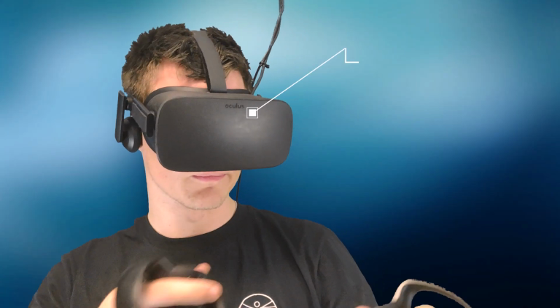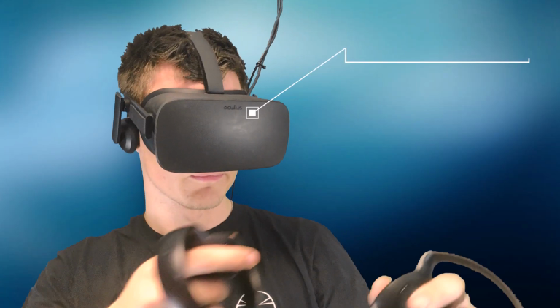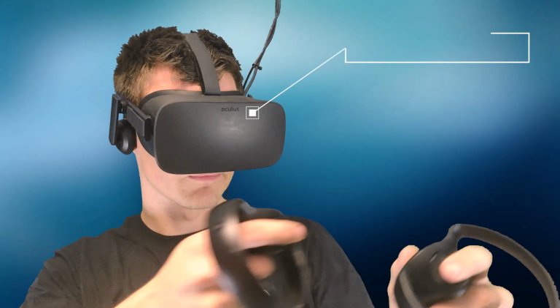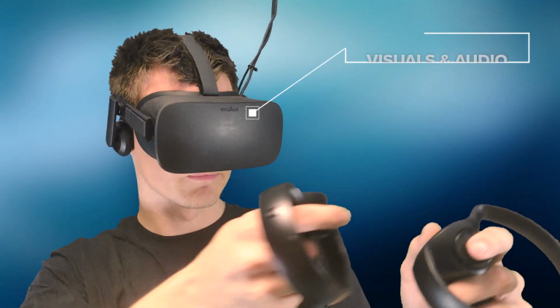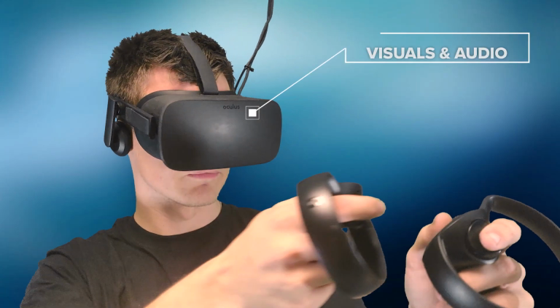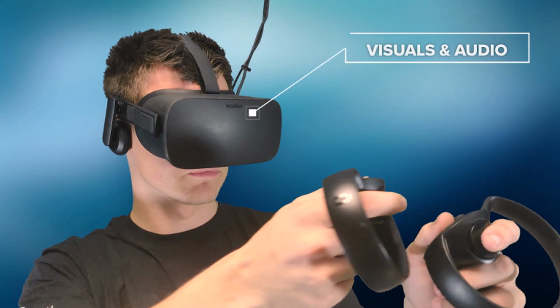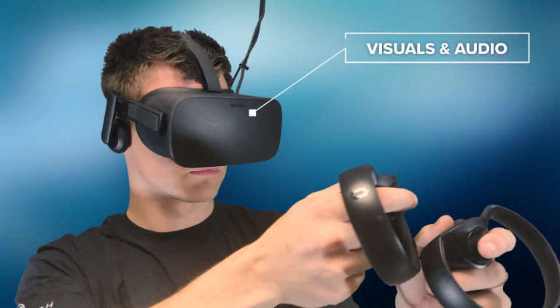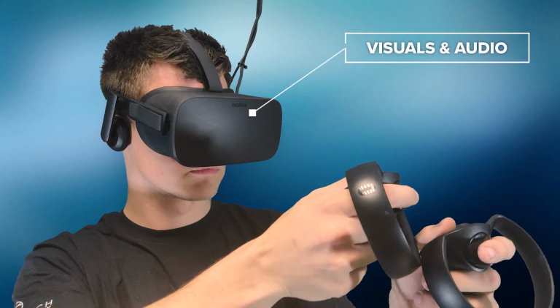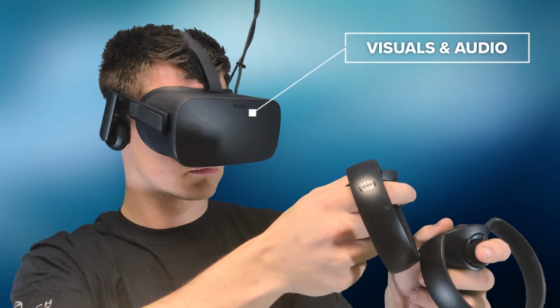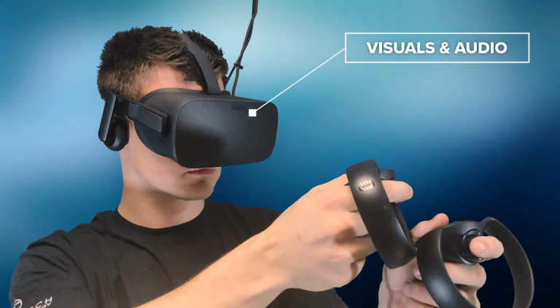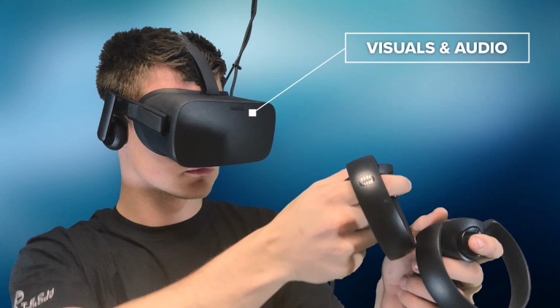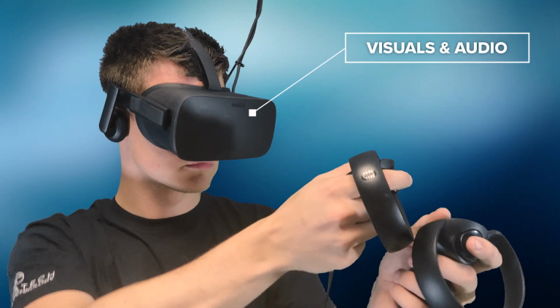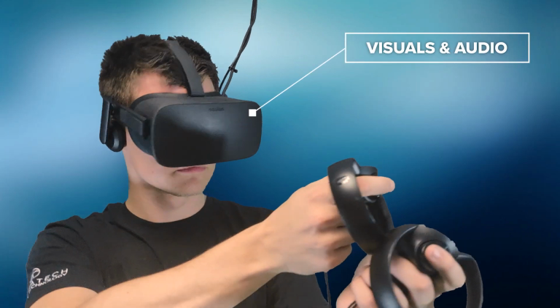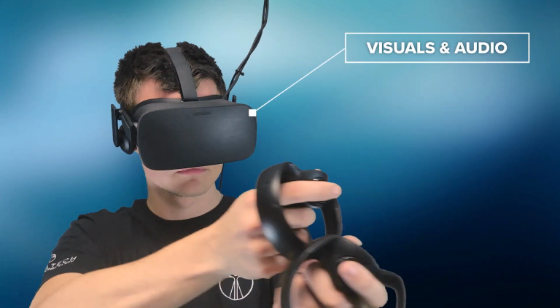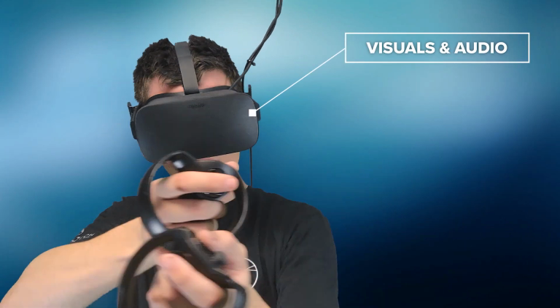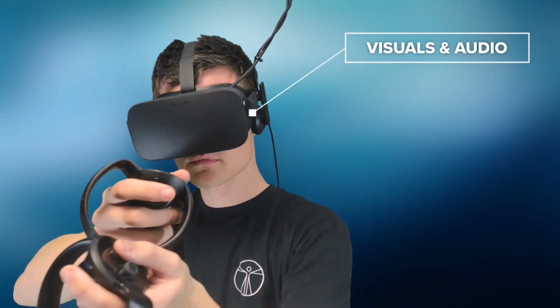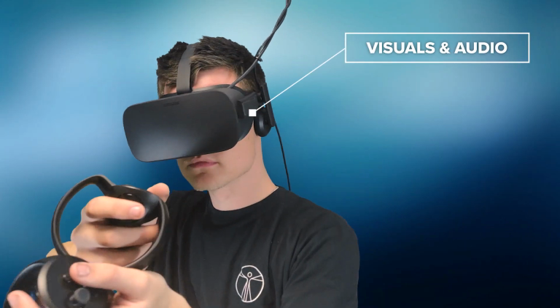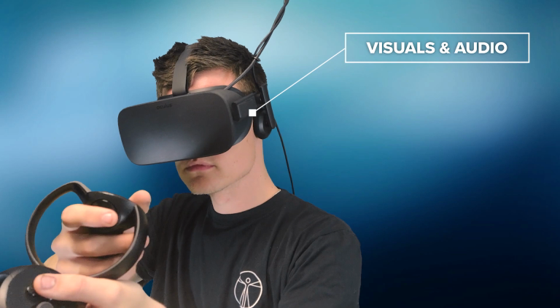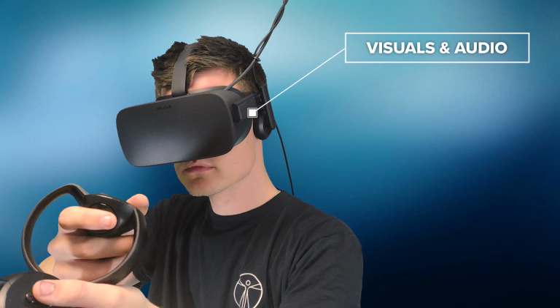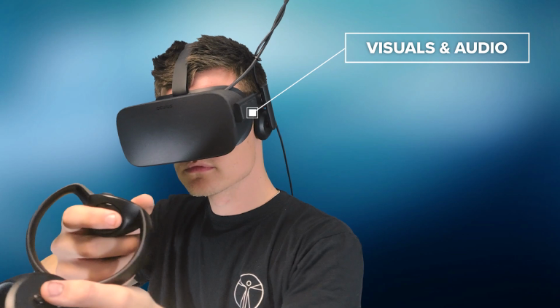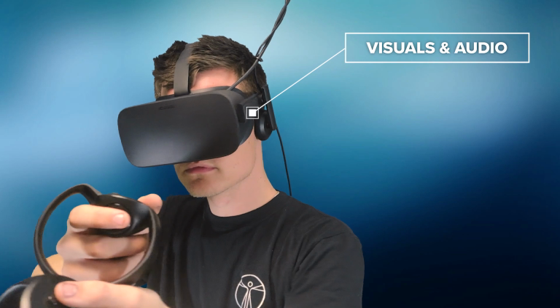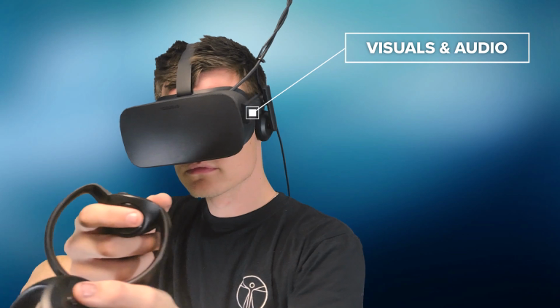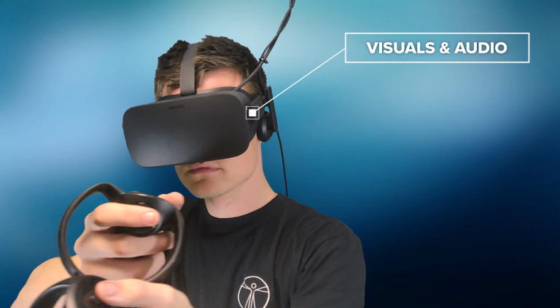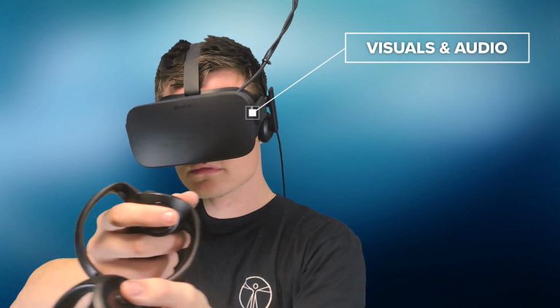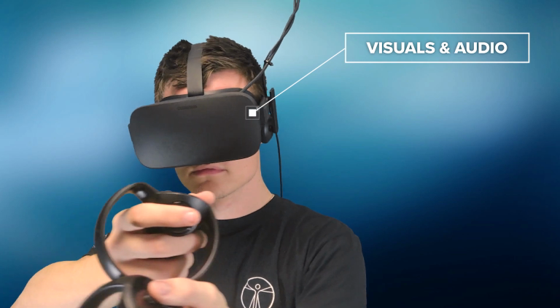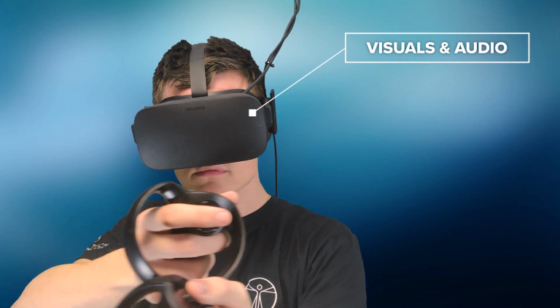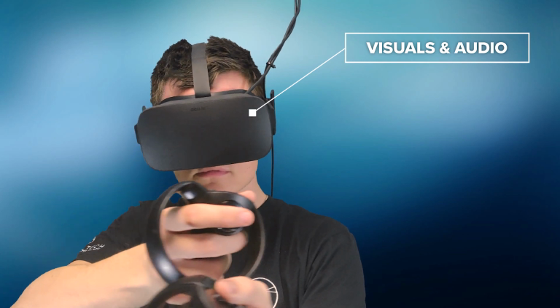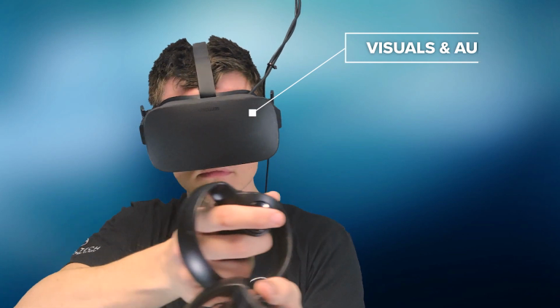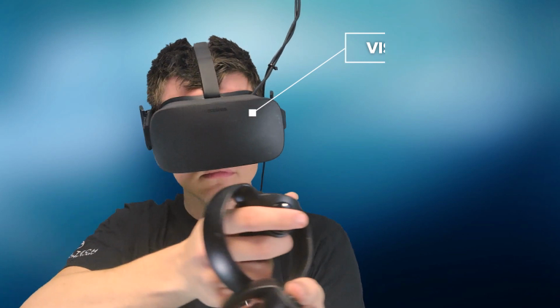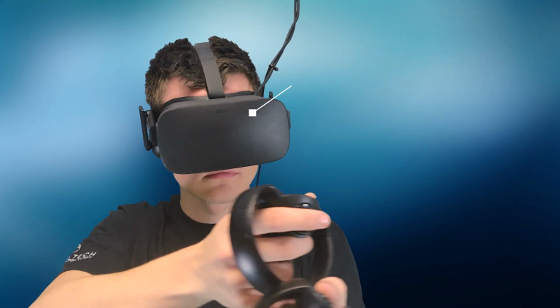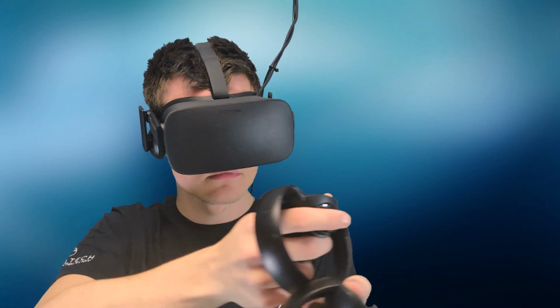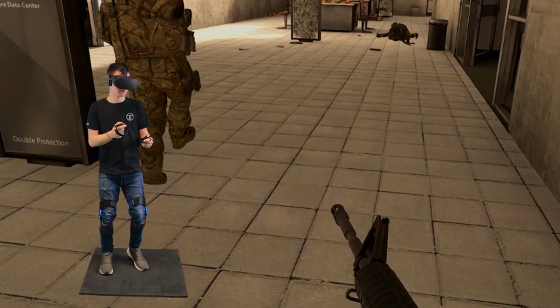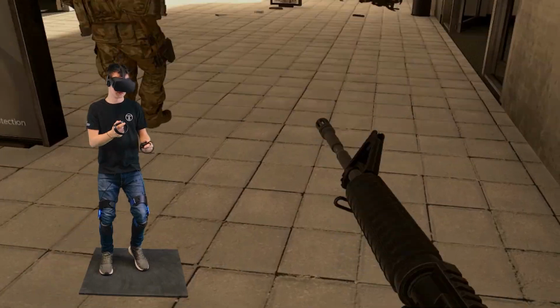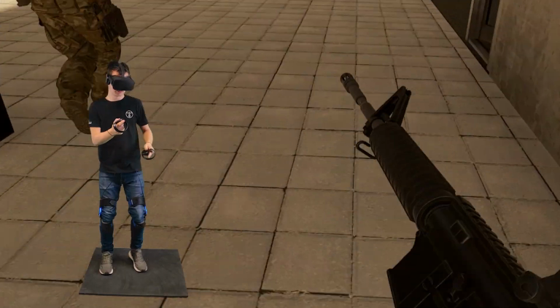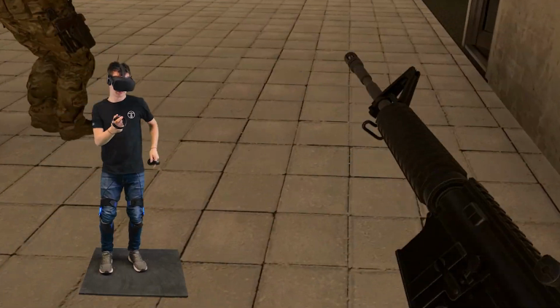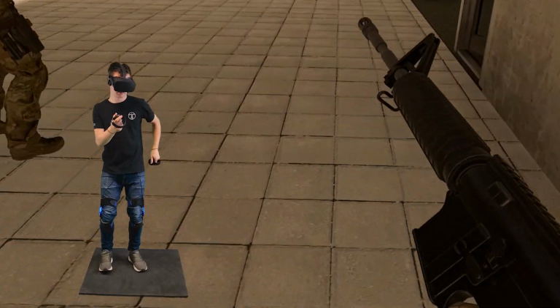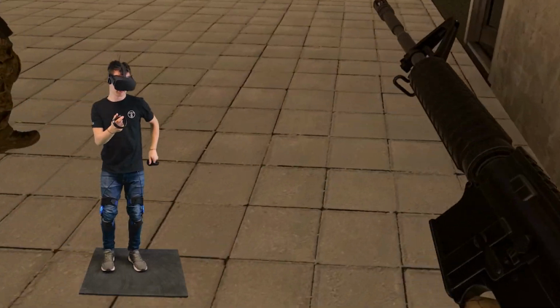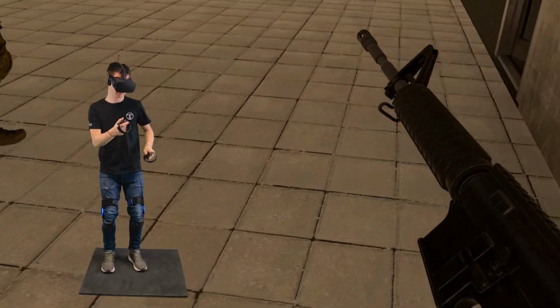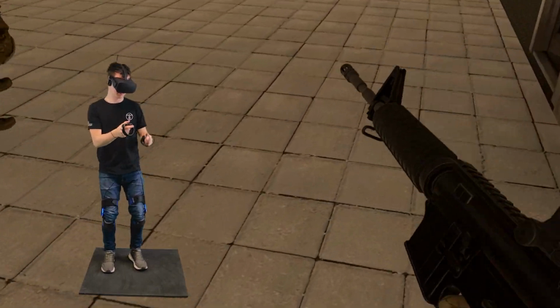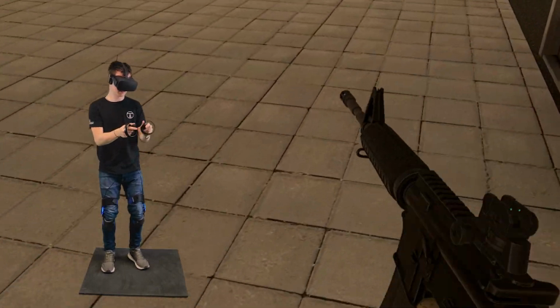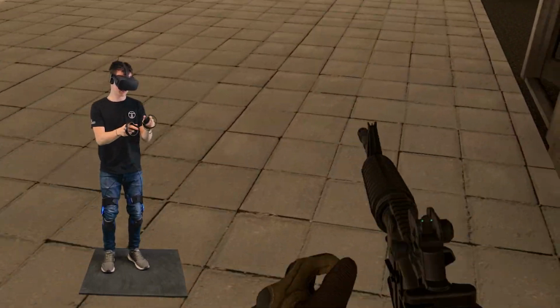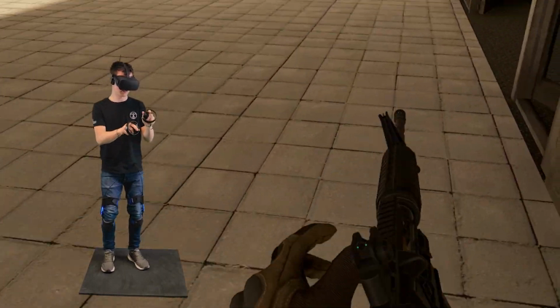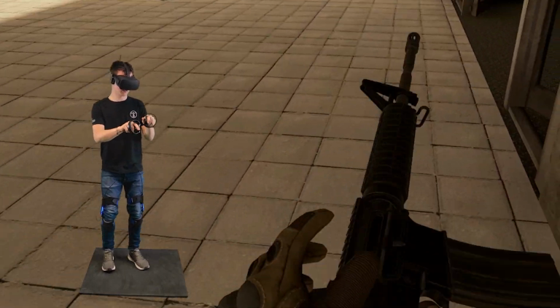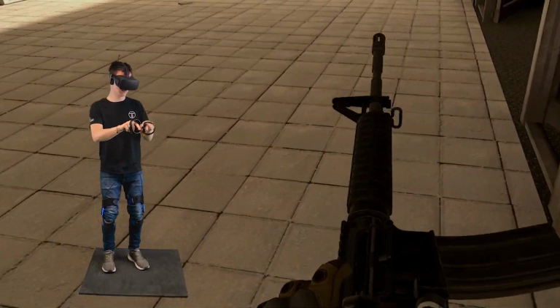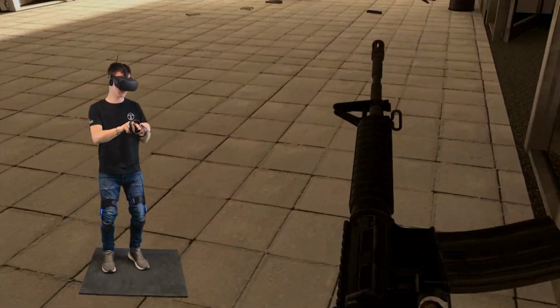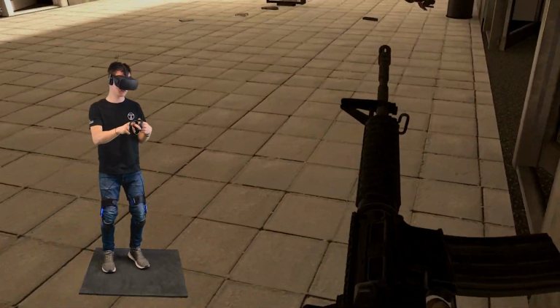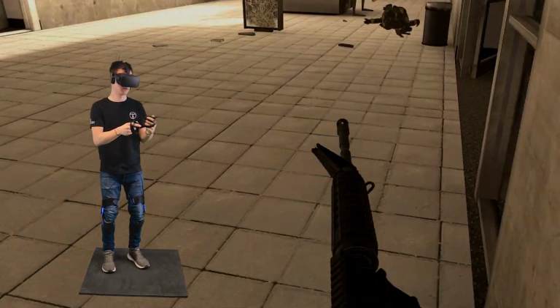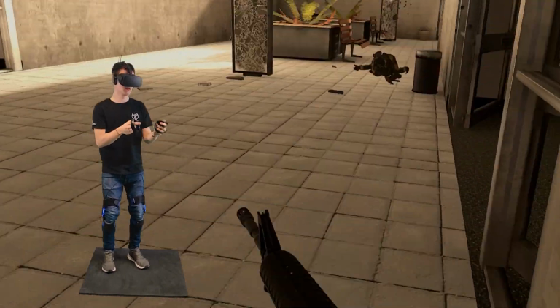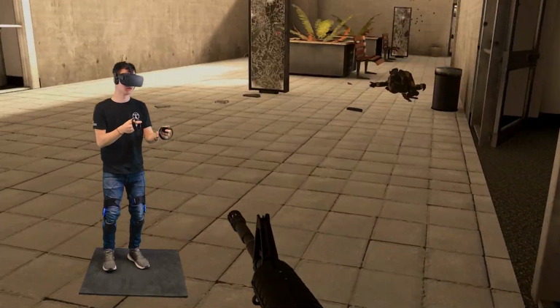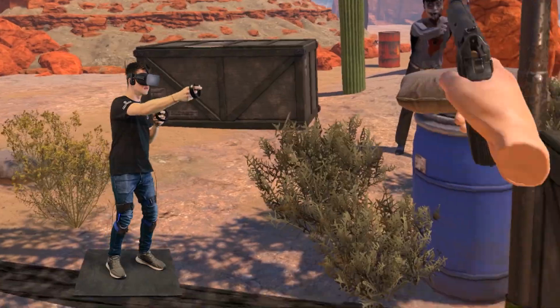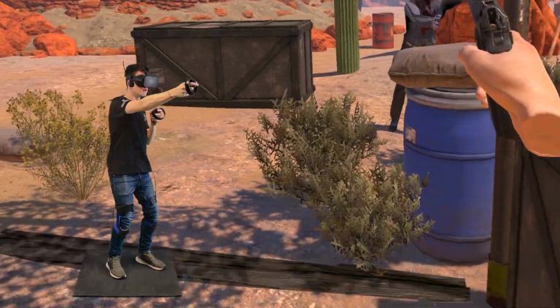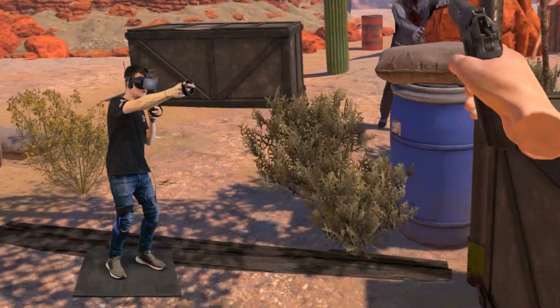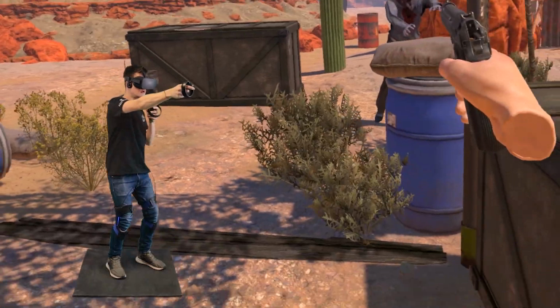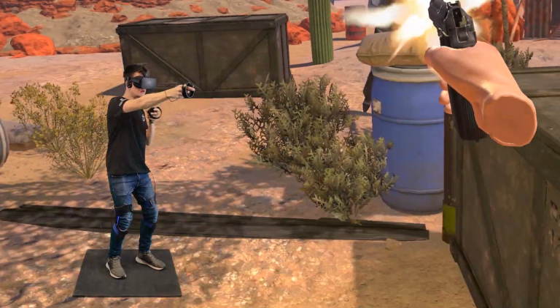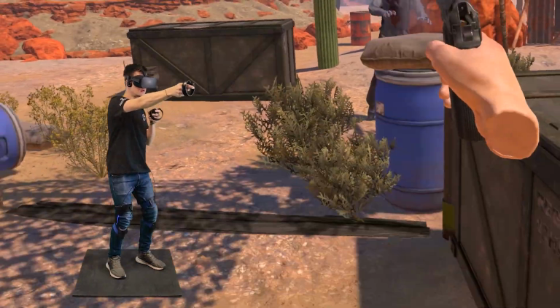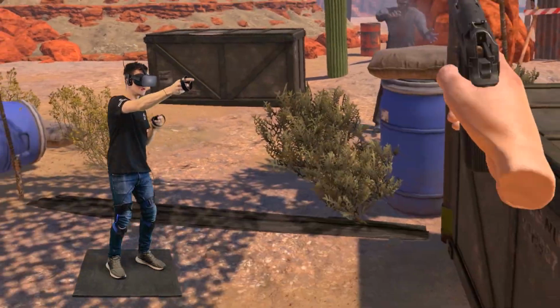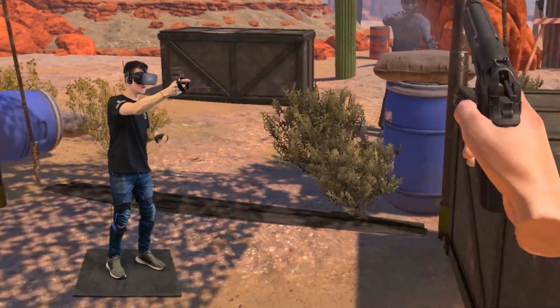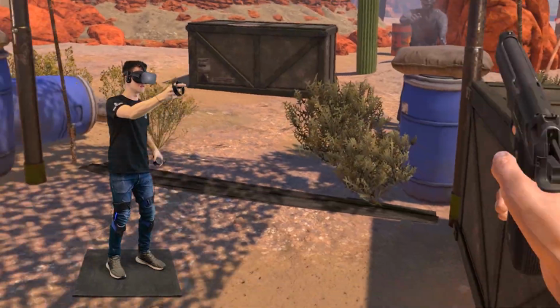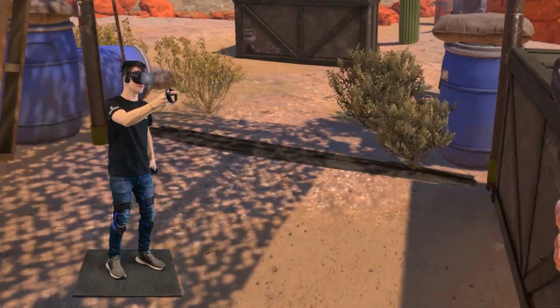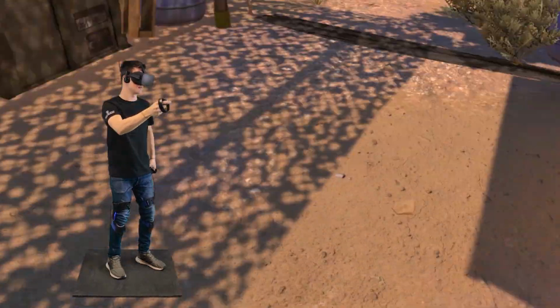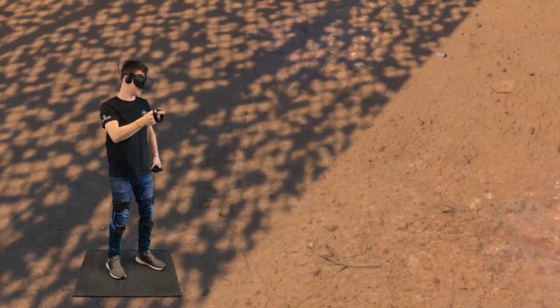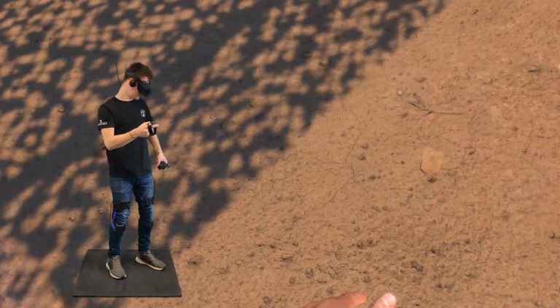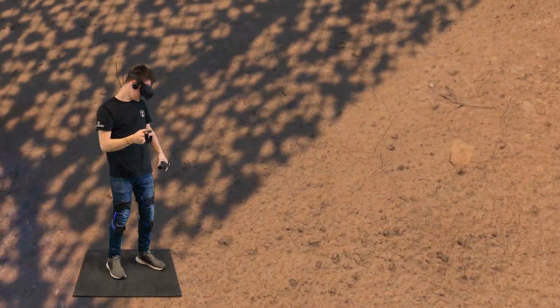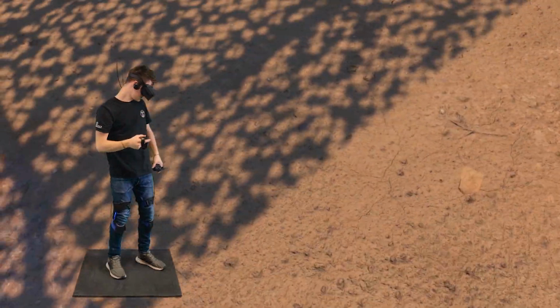Virtual reality gives us what we should hear and see, but what should we feel? What is it to feel immersed?